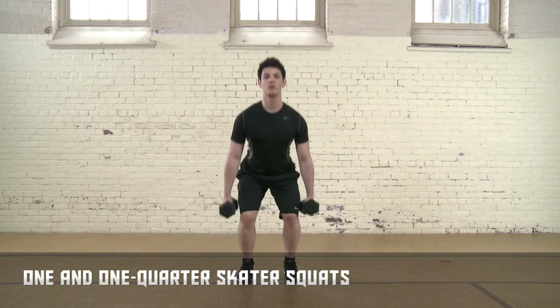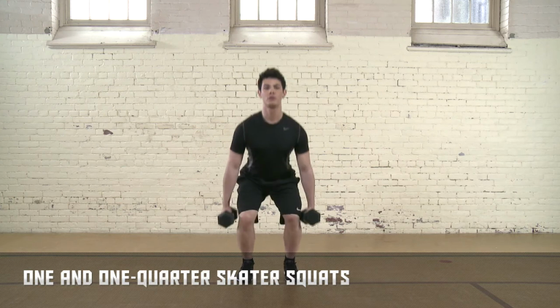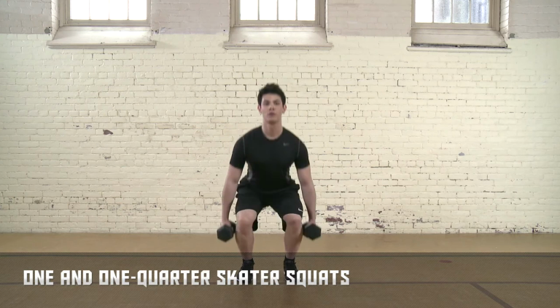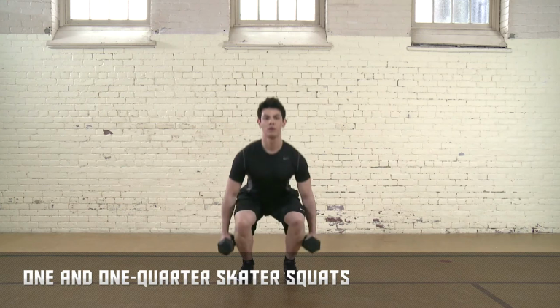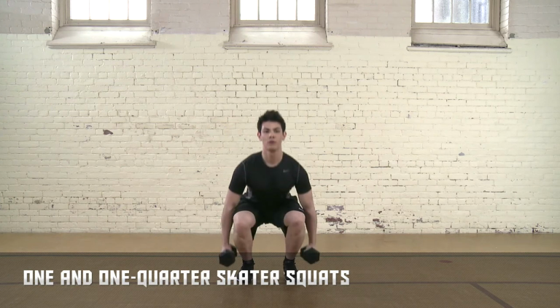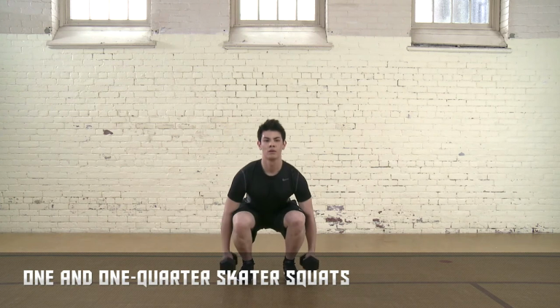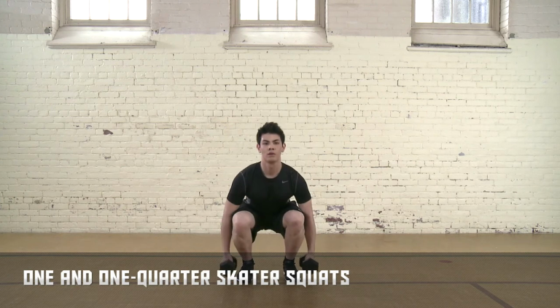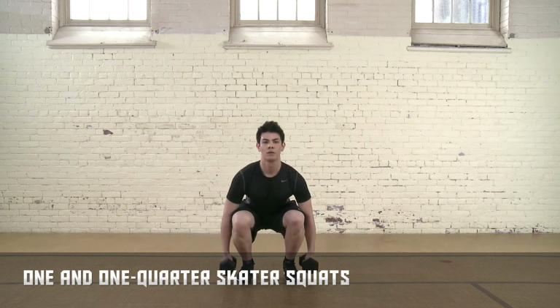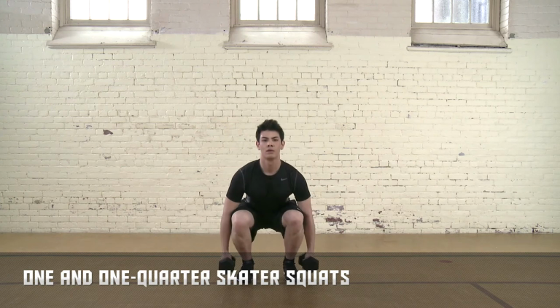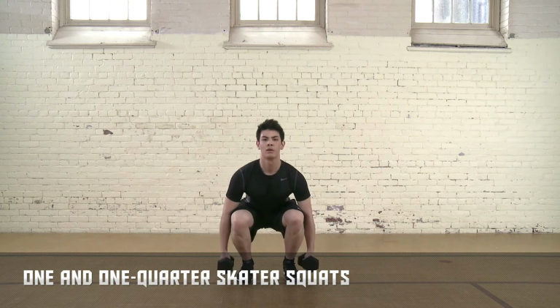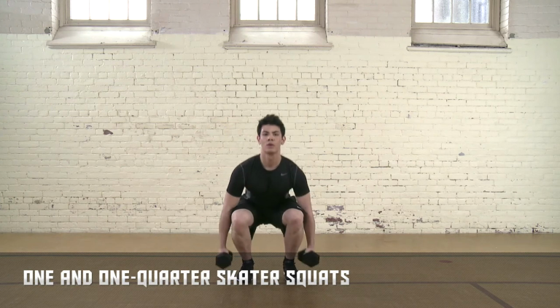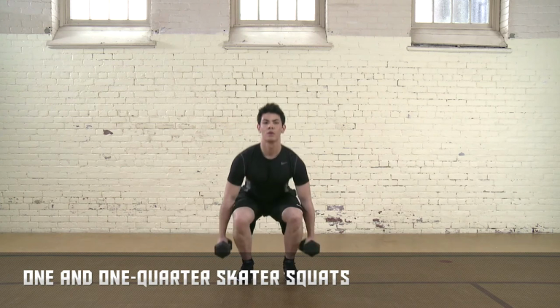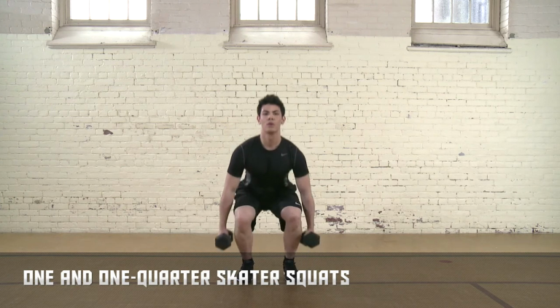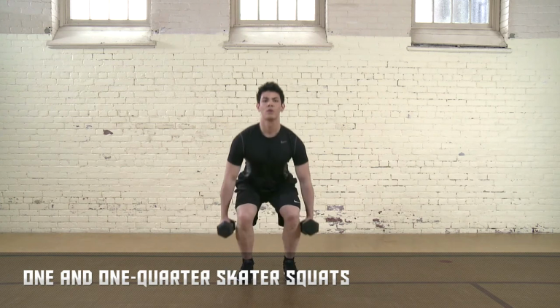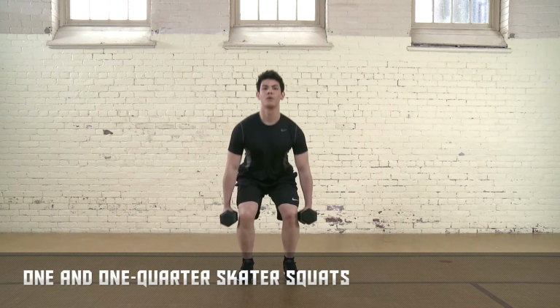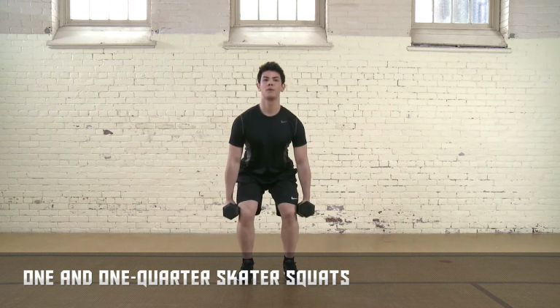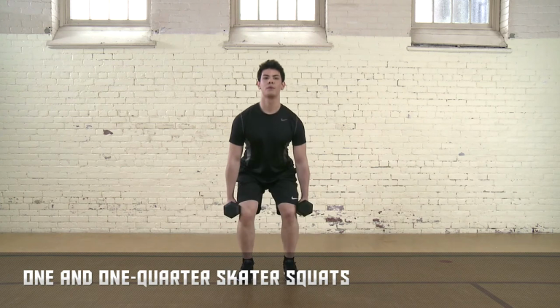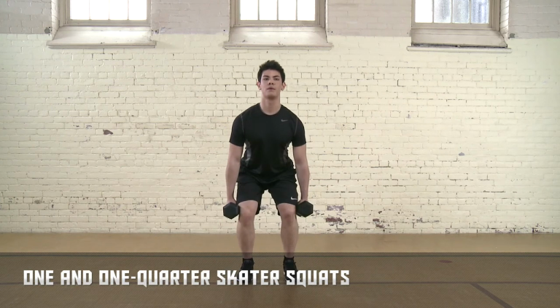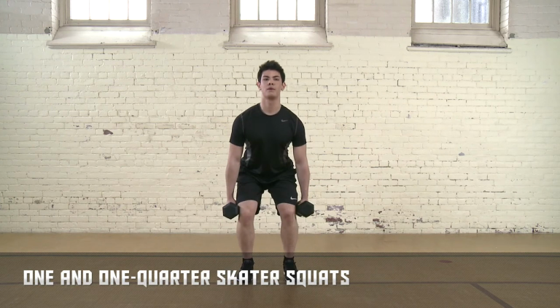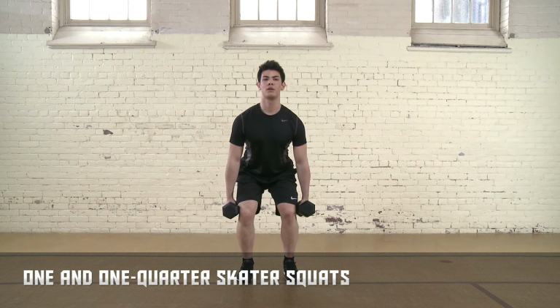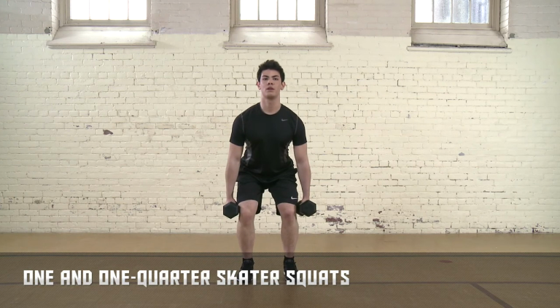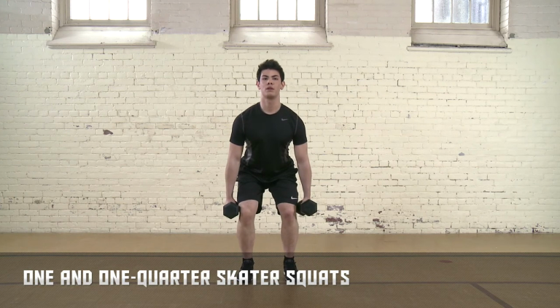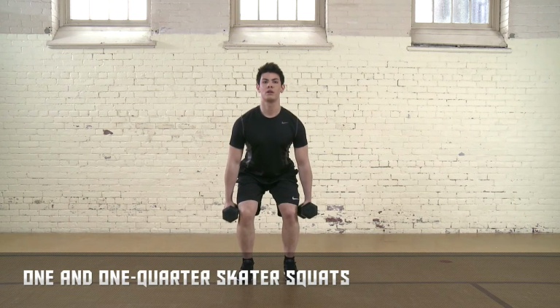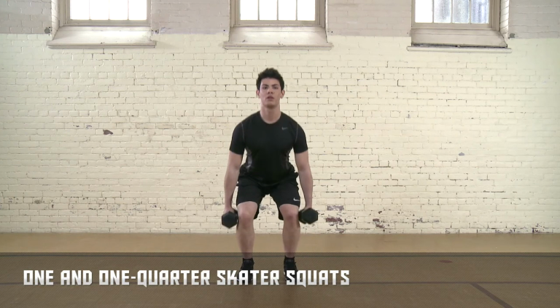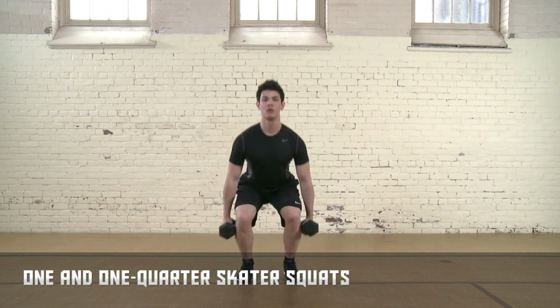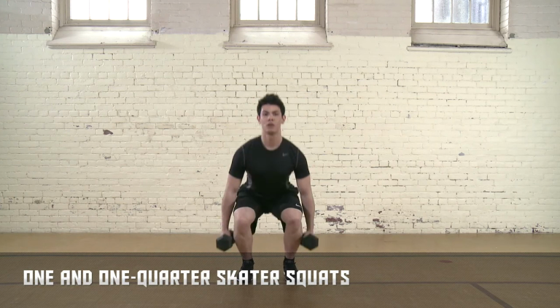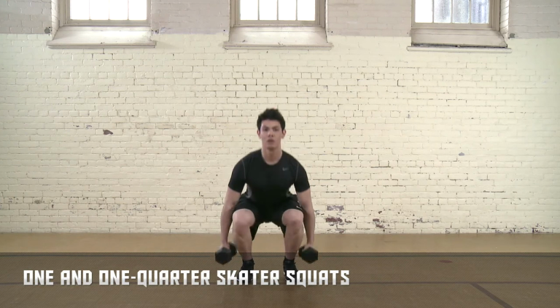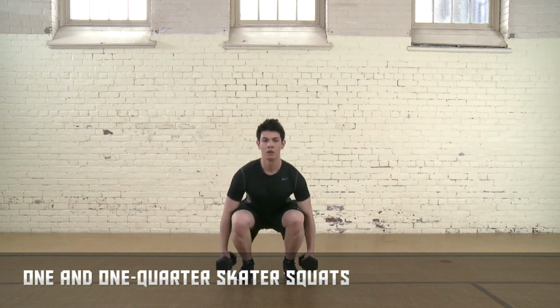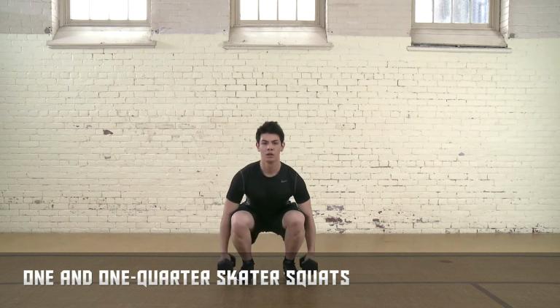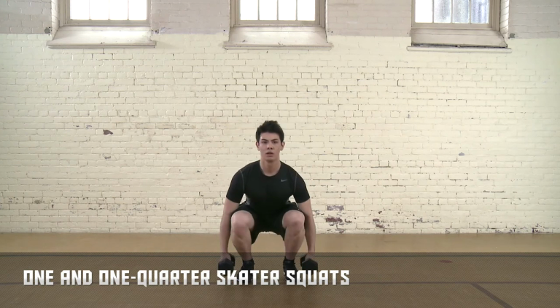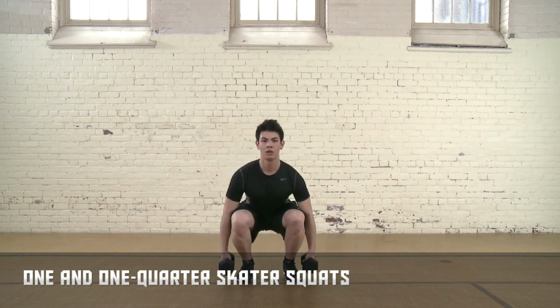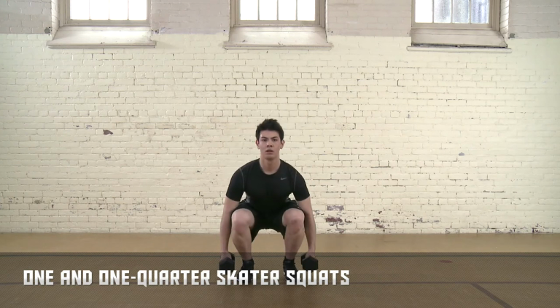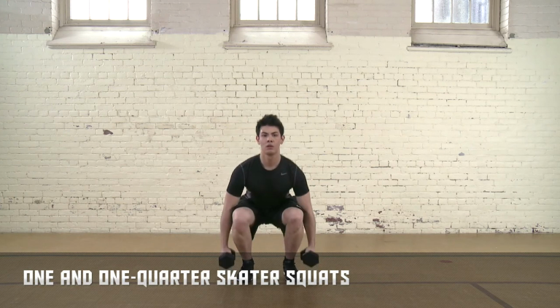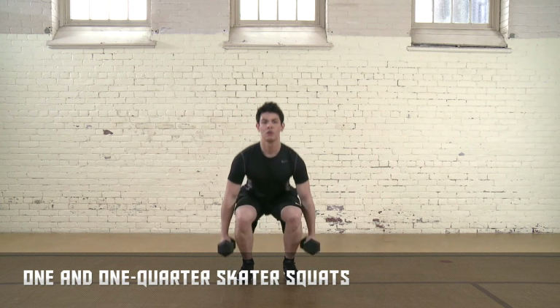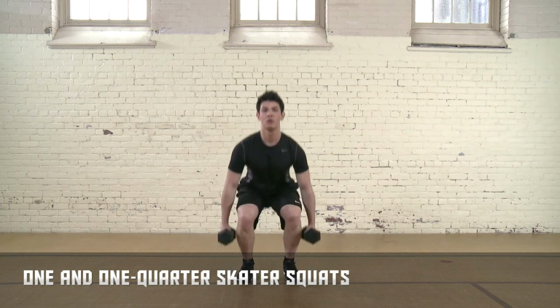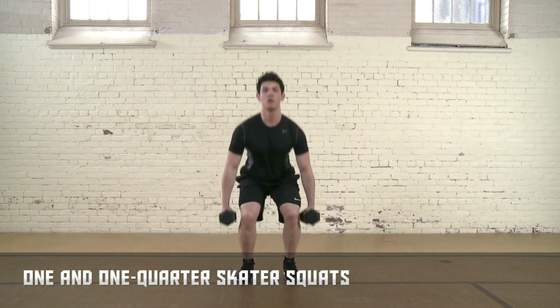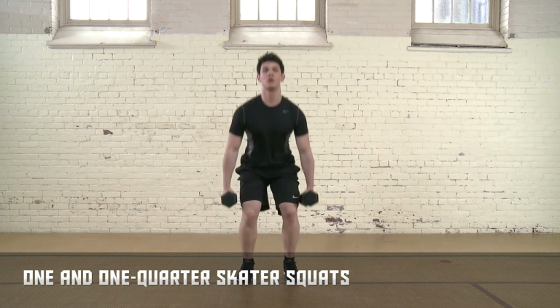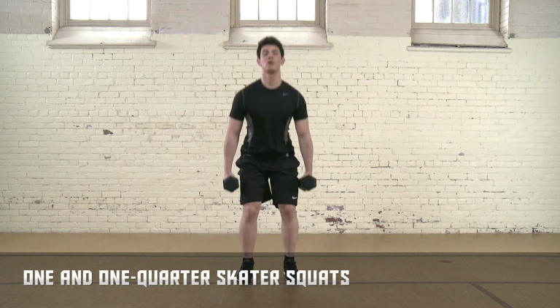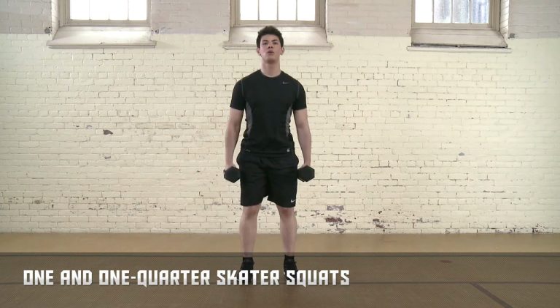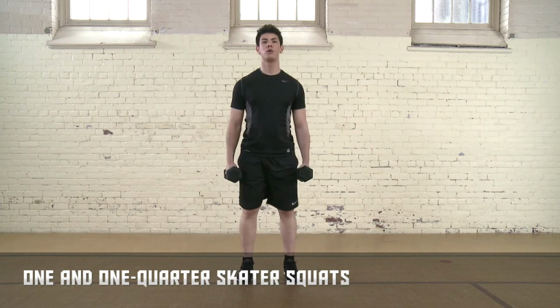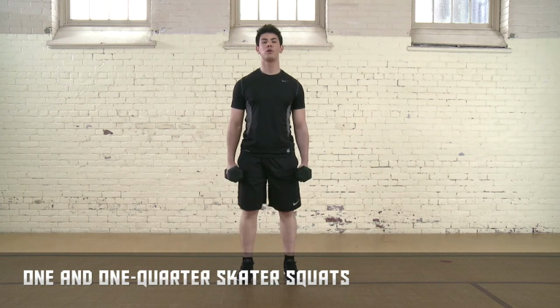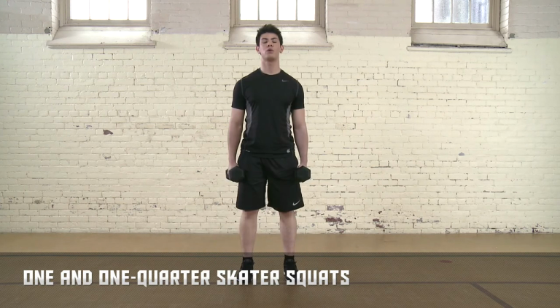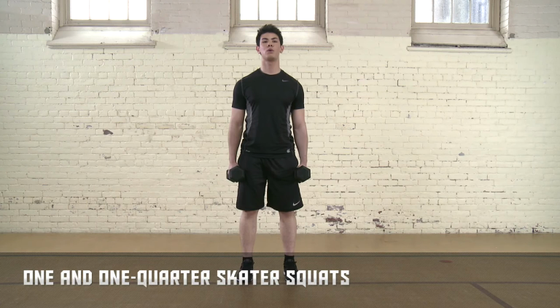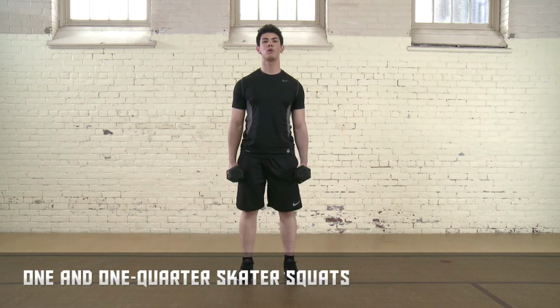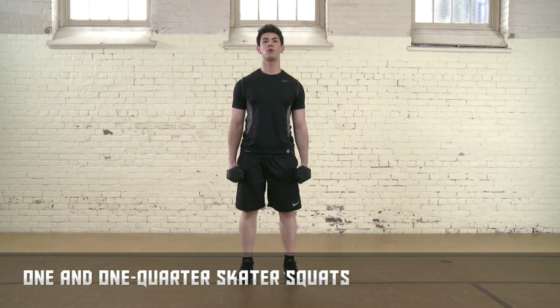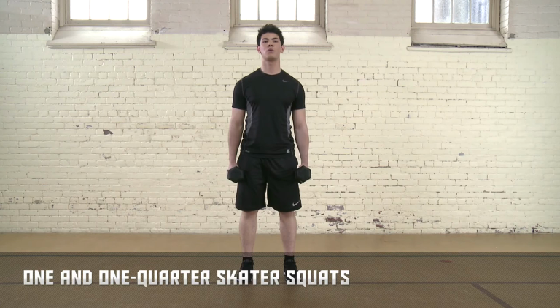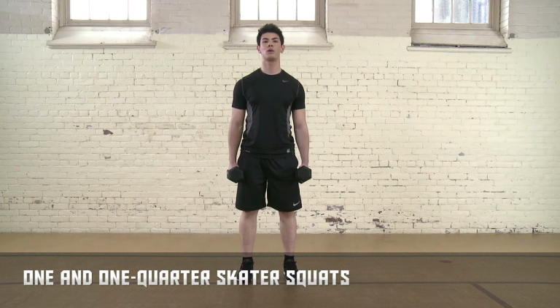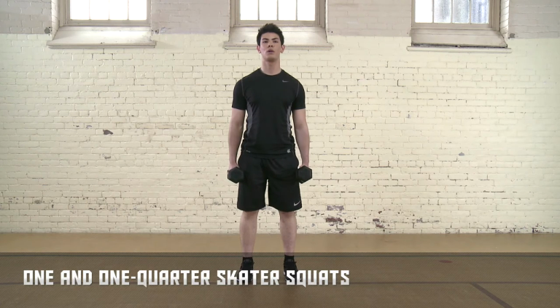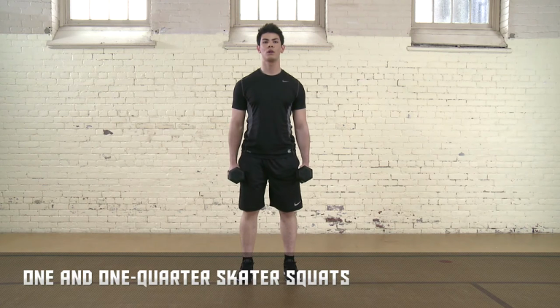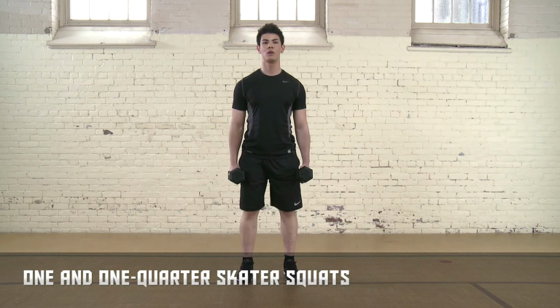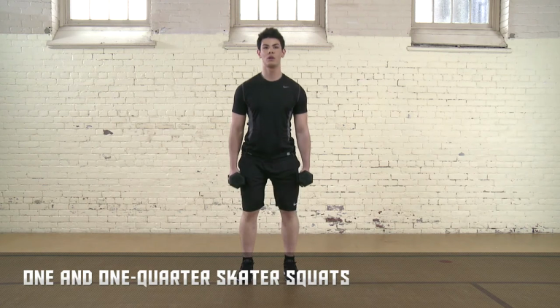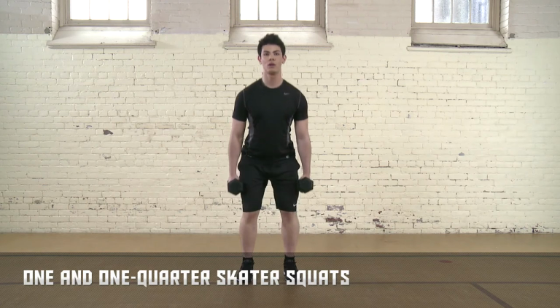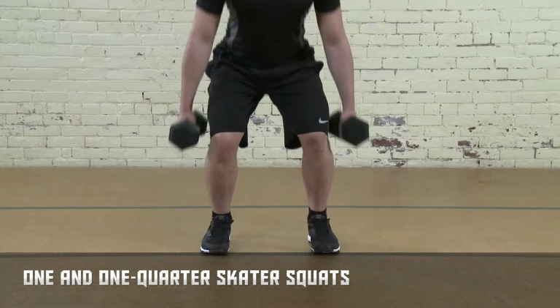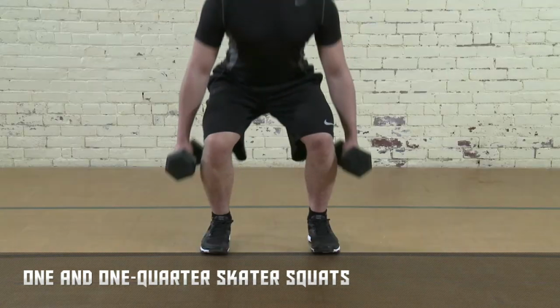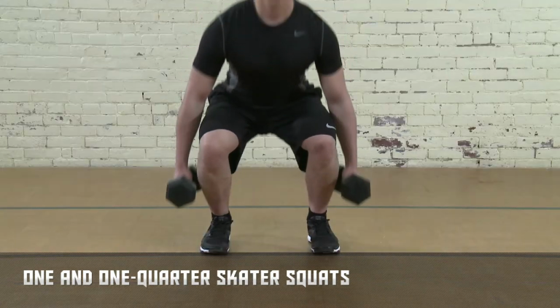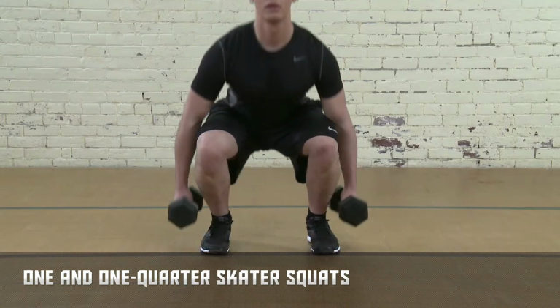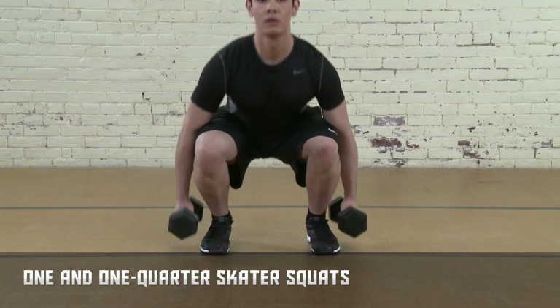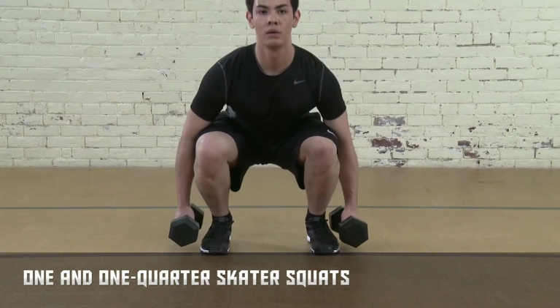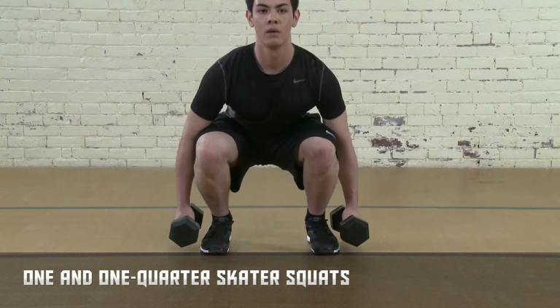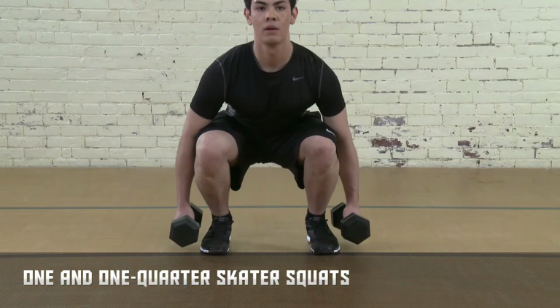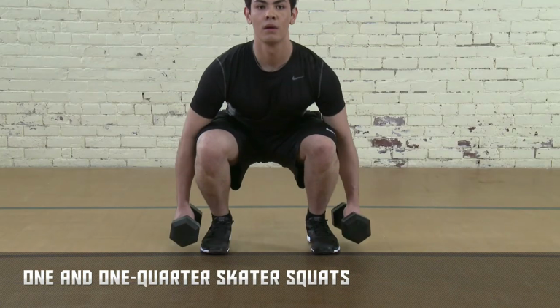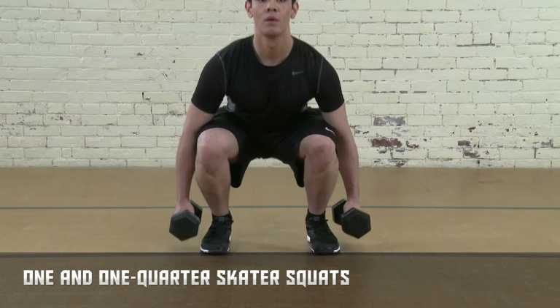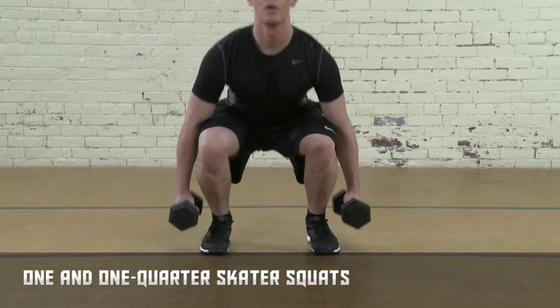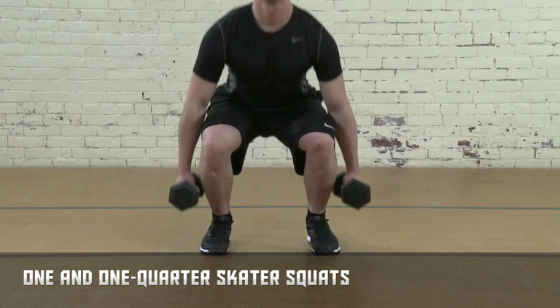Perform a full squat. Rise up one quarter of the way, then down again into a full squat. Return to first position.